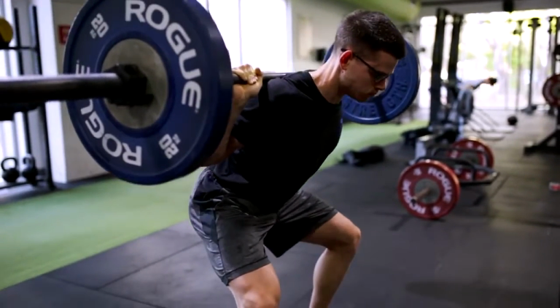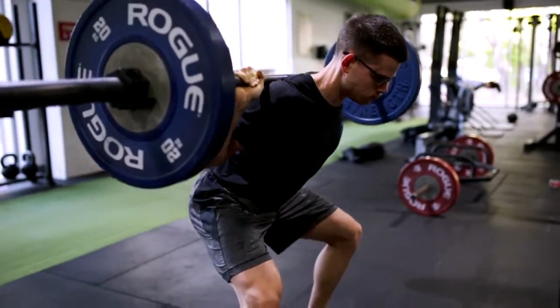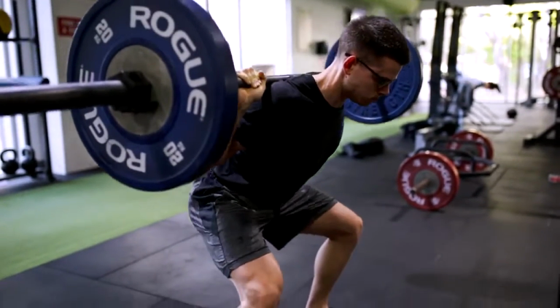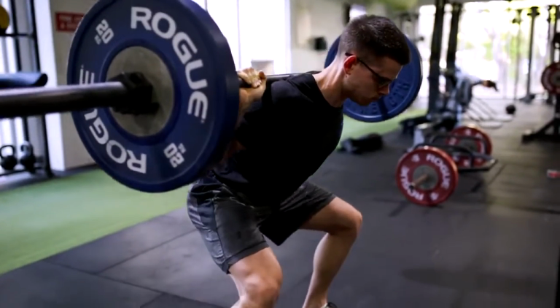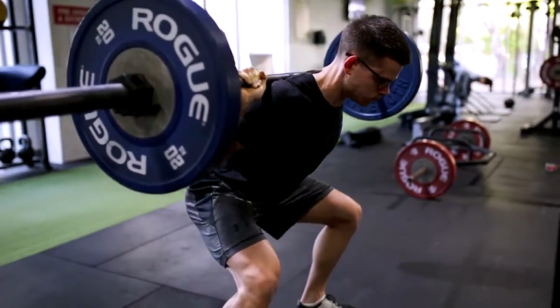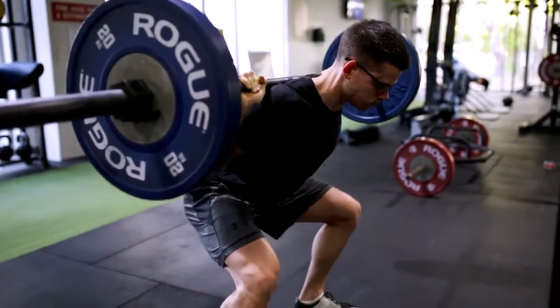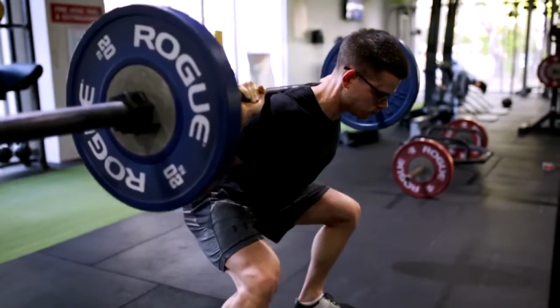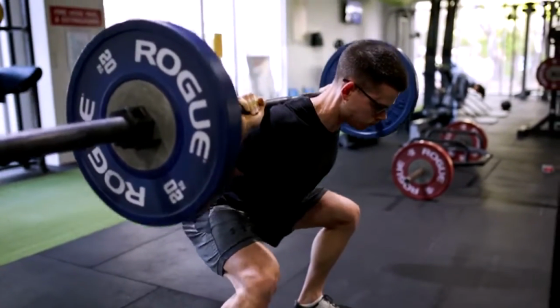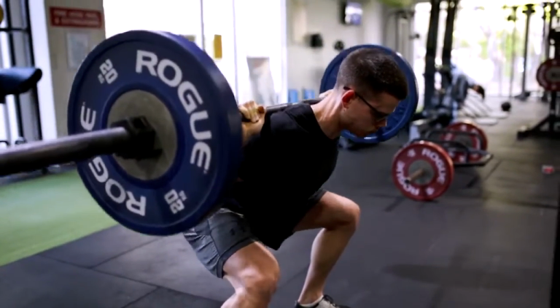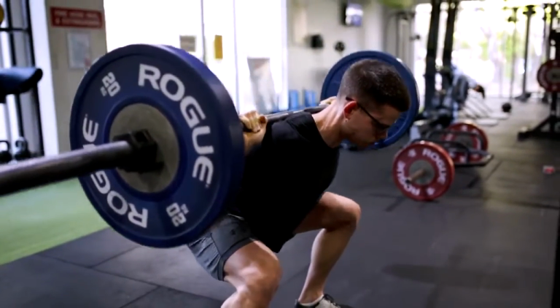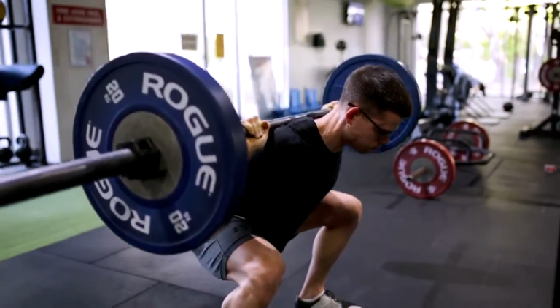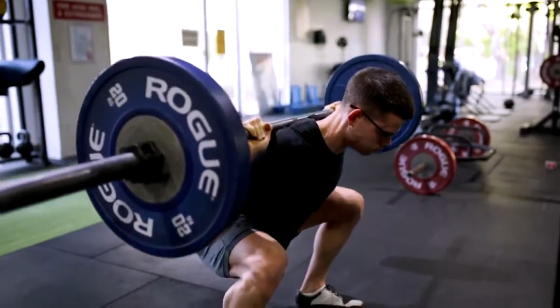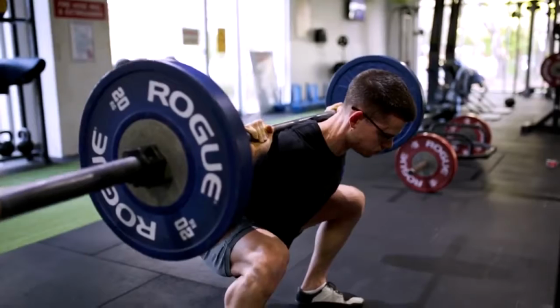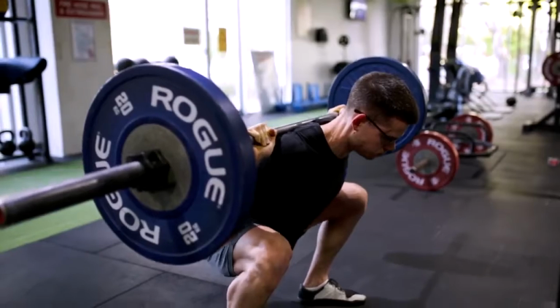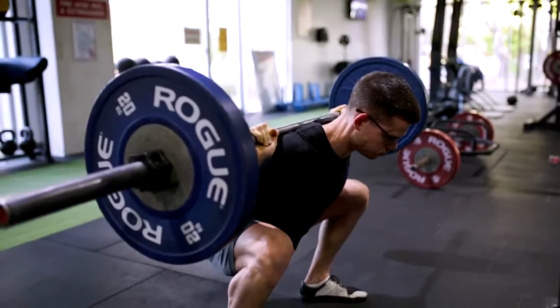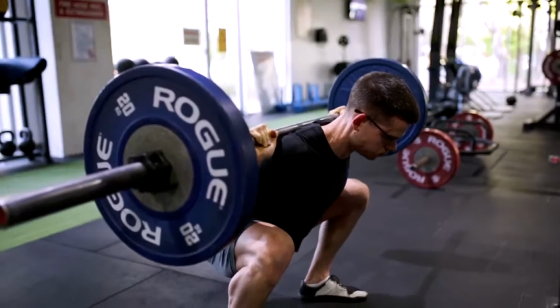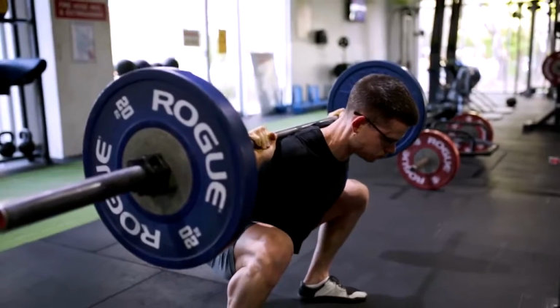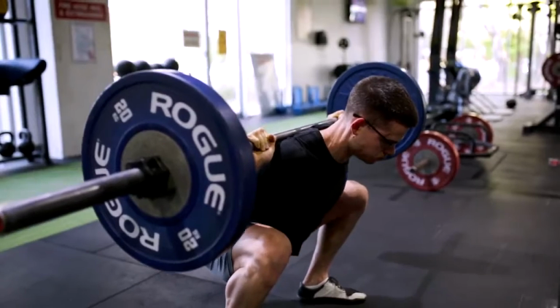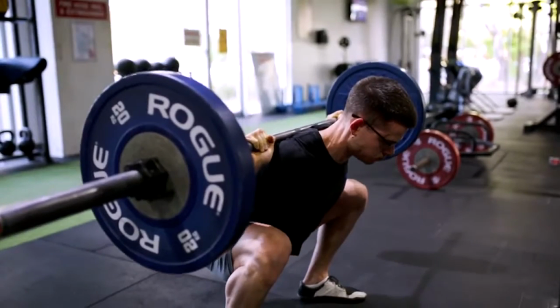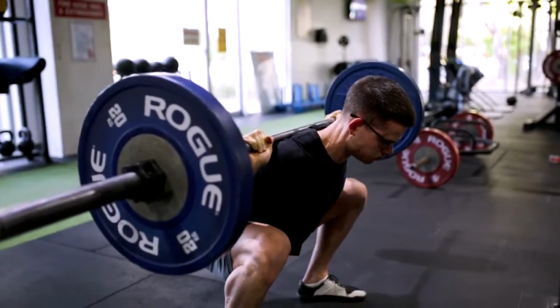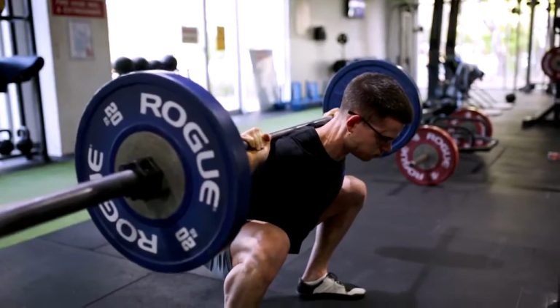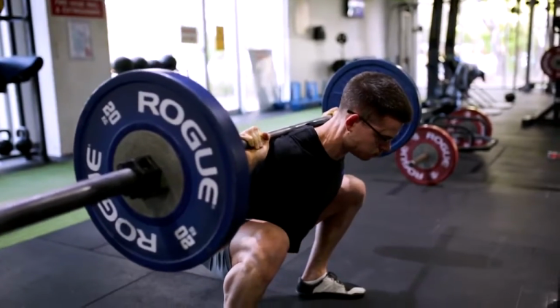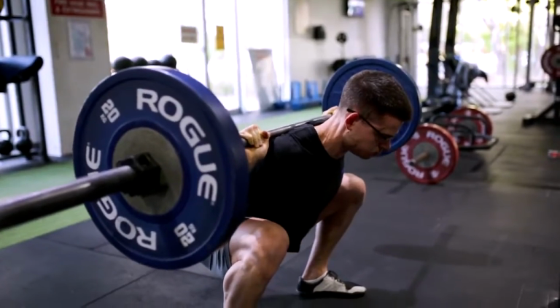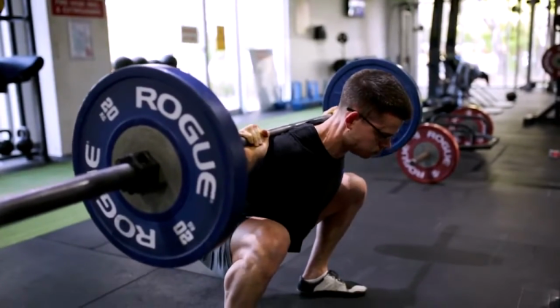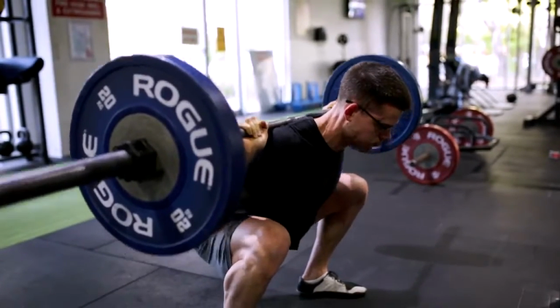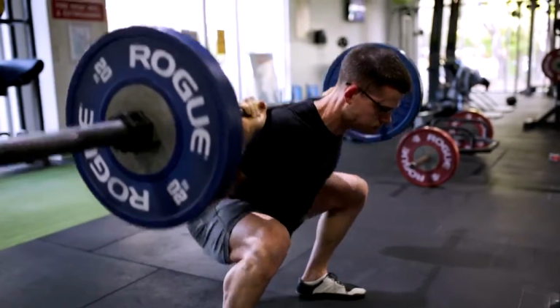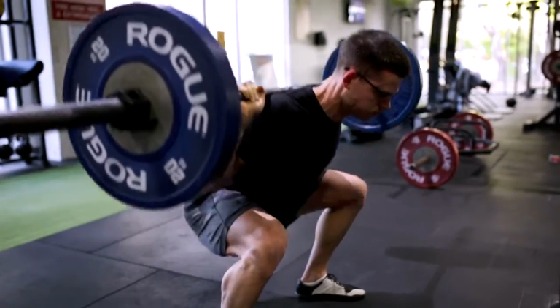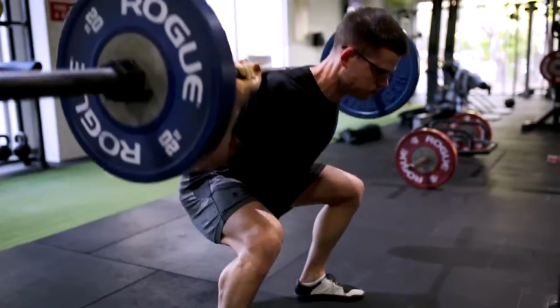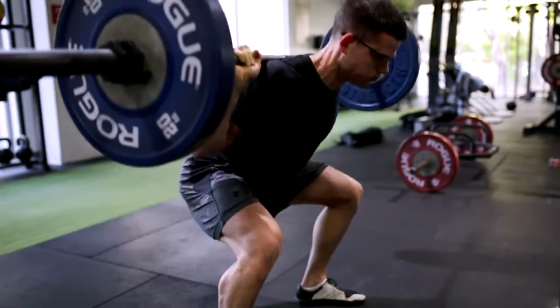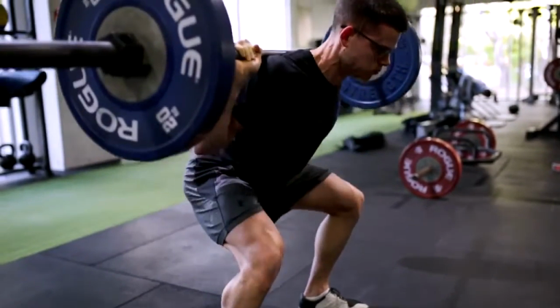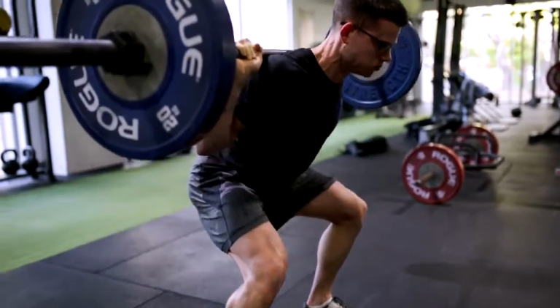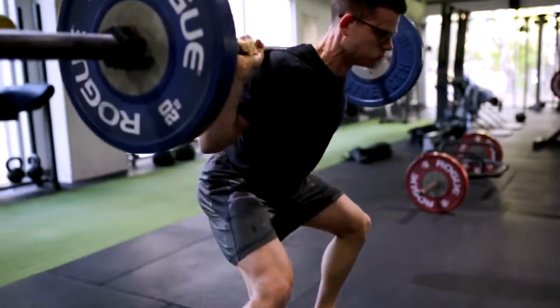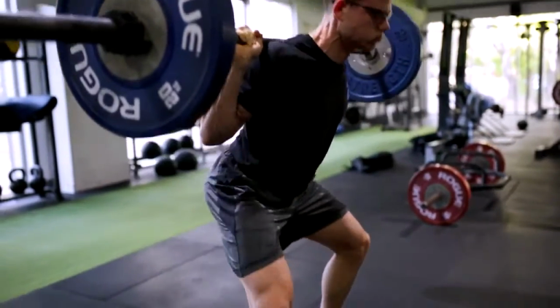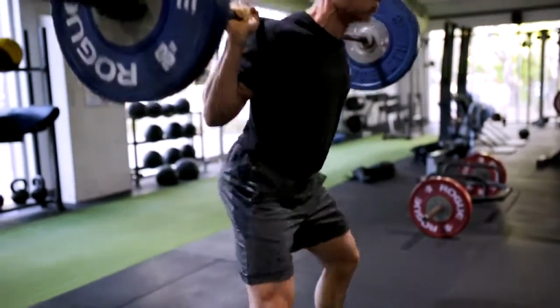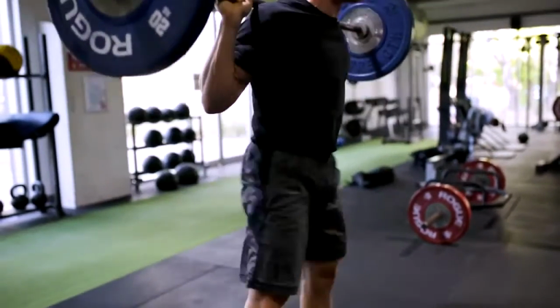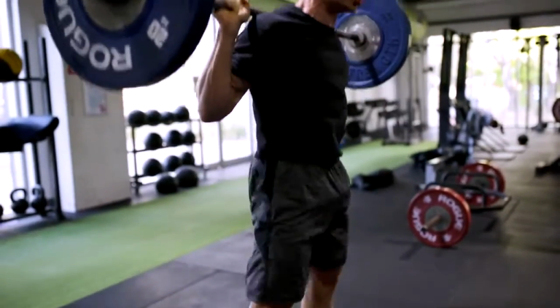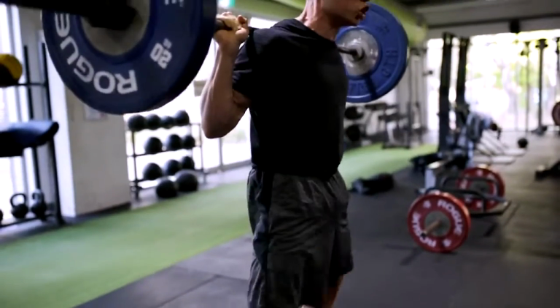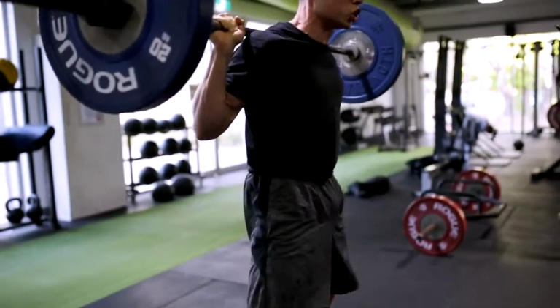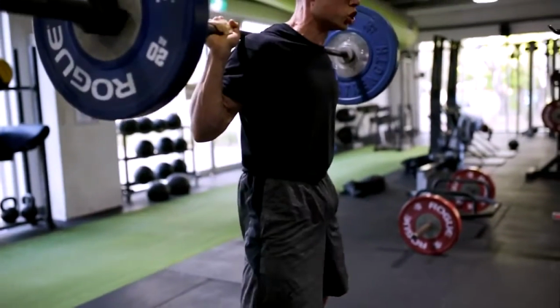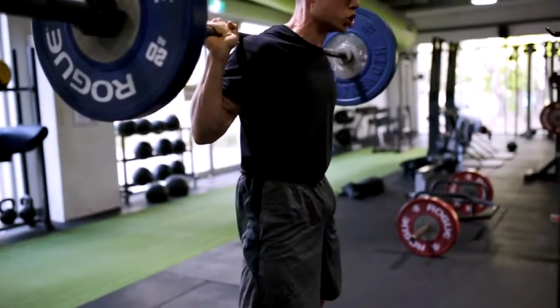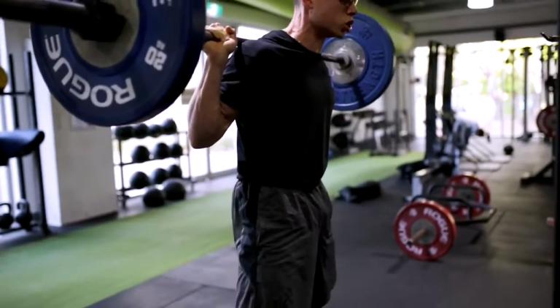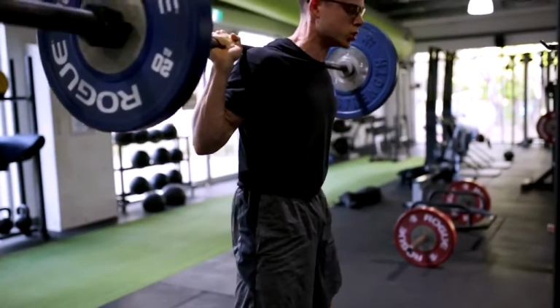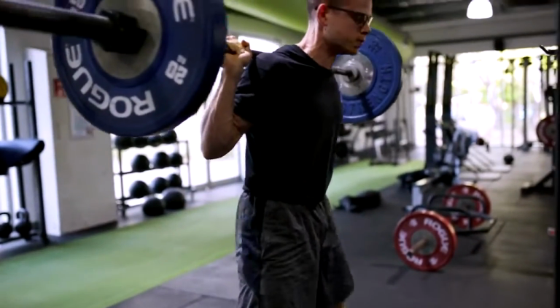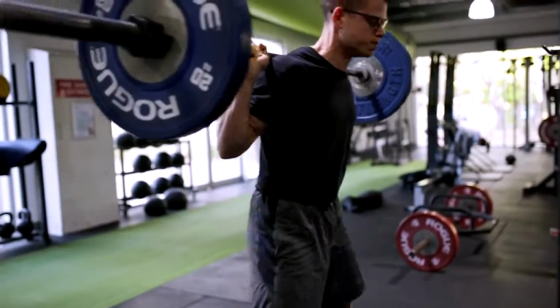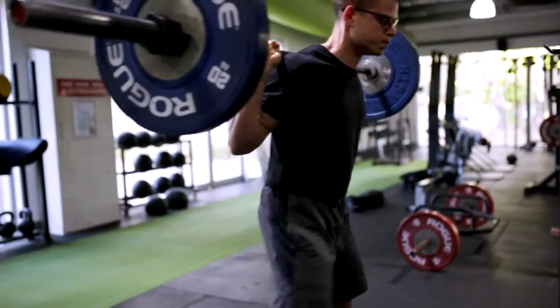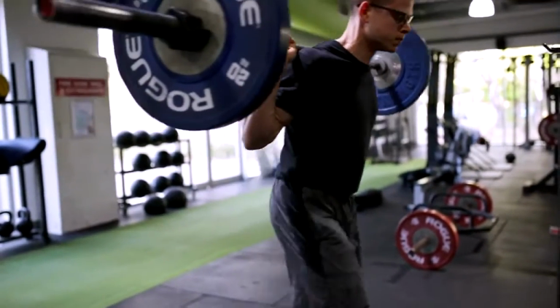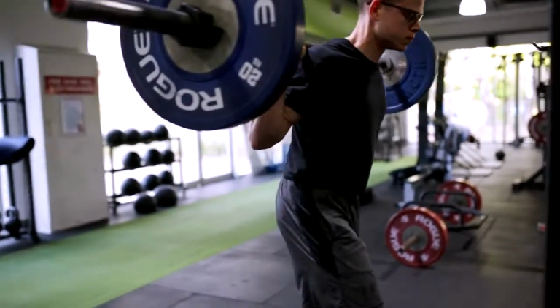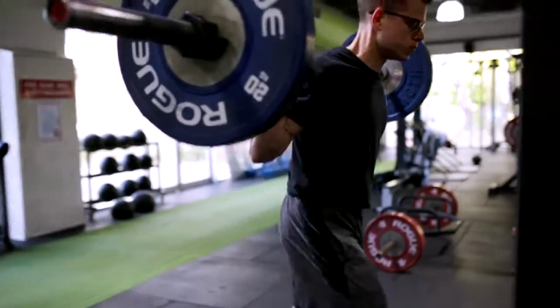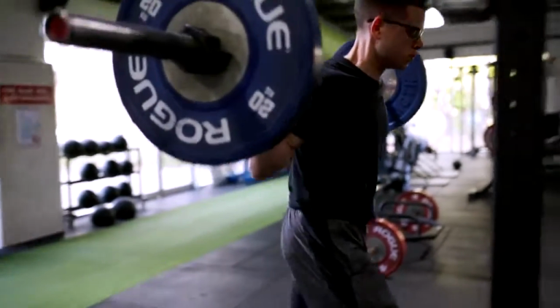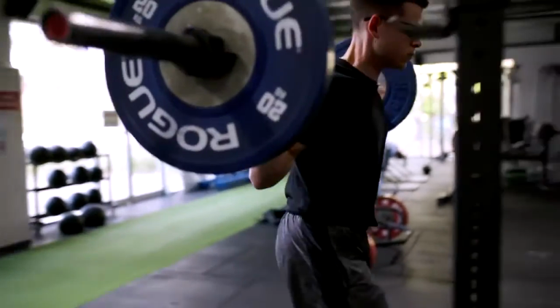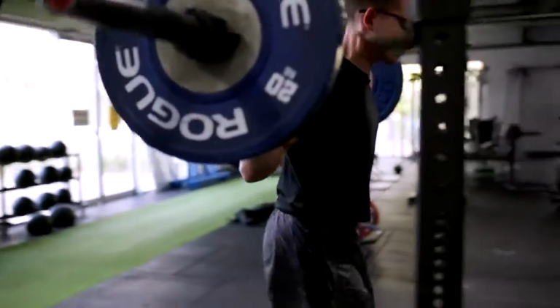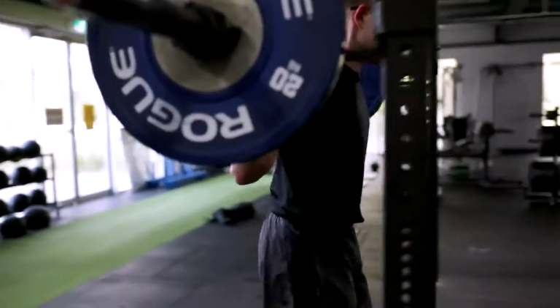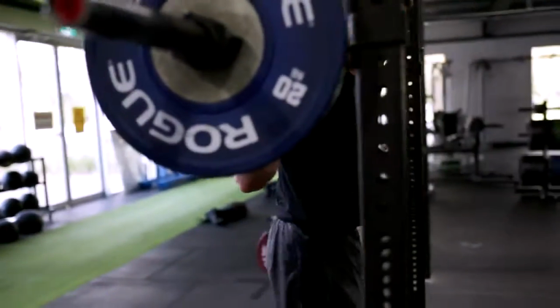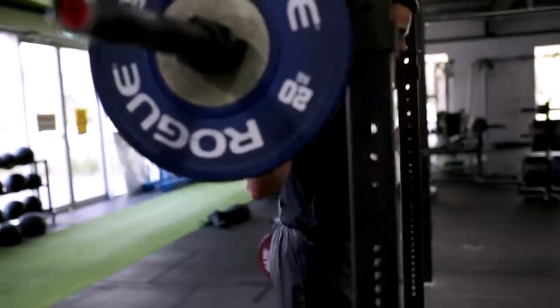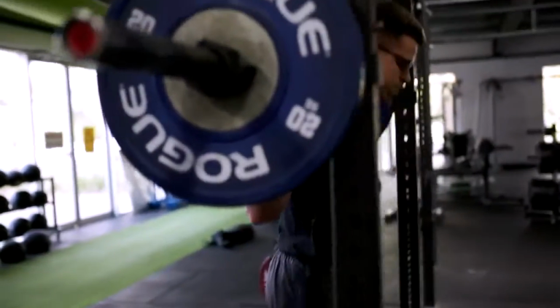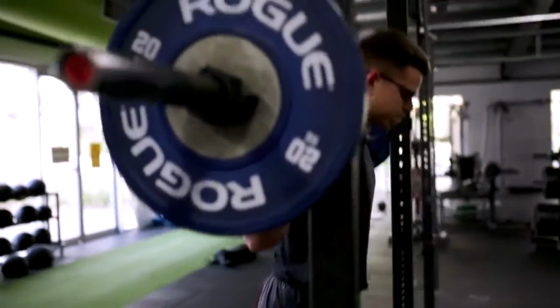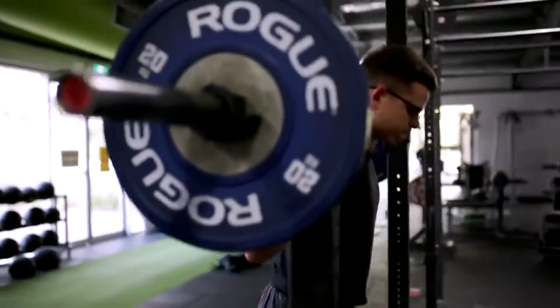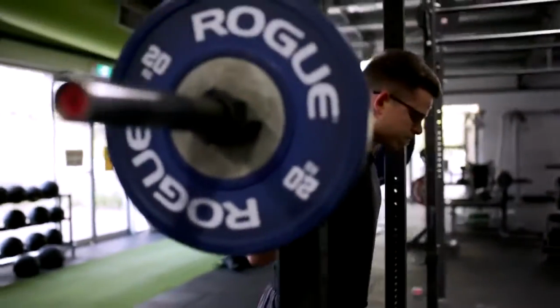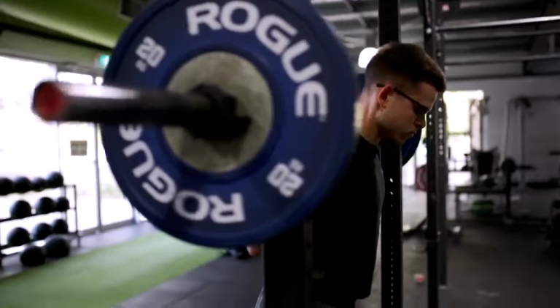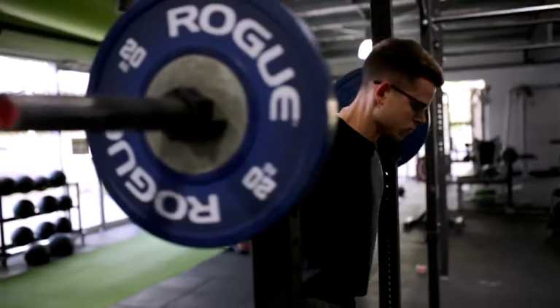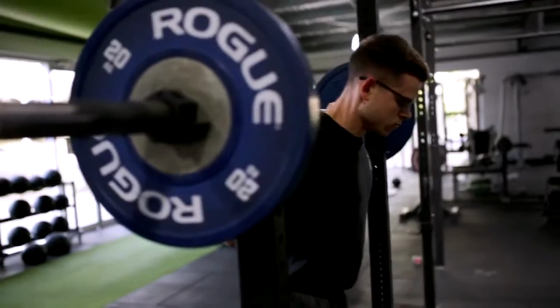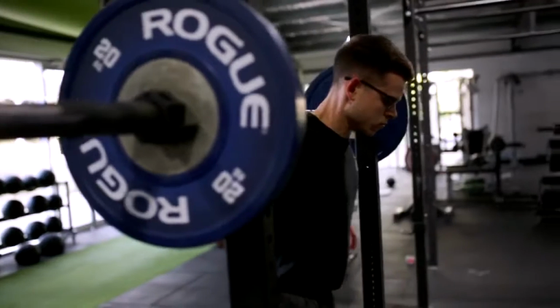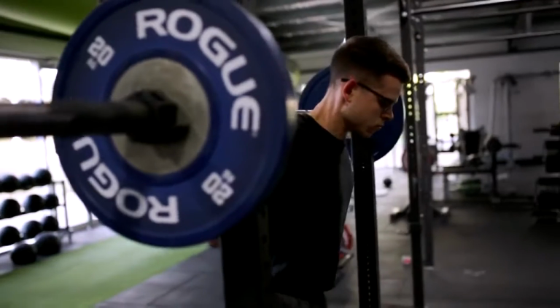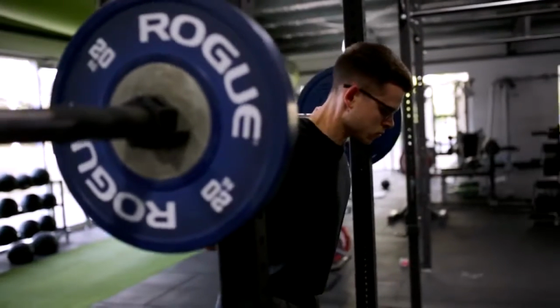Loading those glutes and hamstrings, knees are out, firing up, walking it straight in.